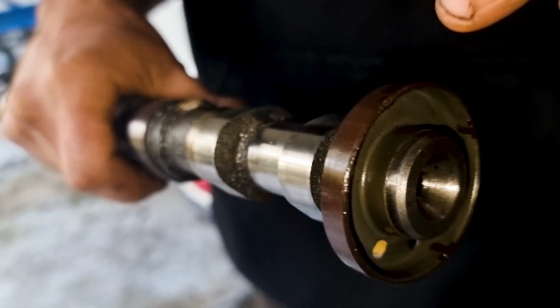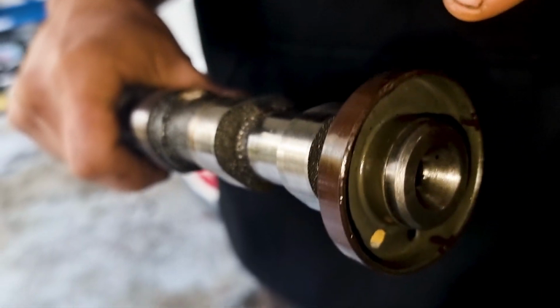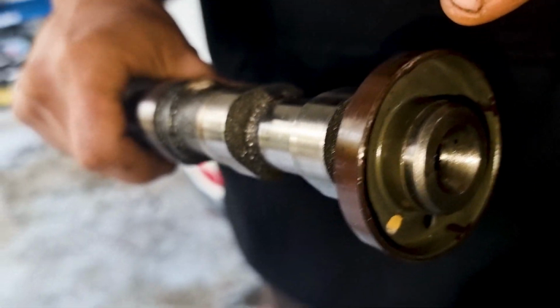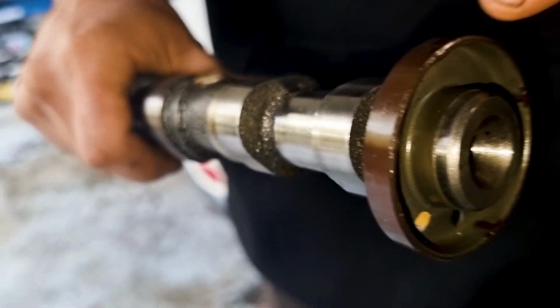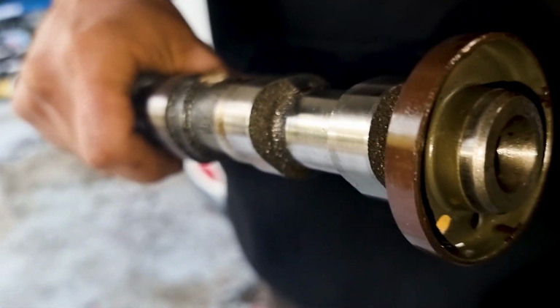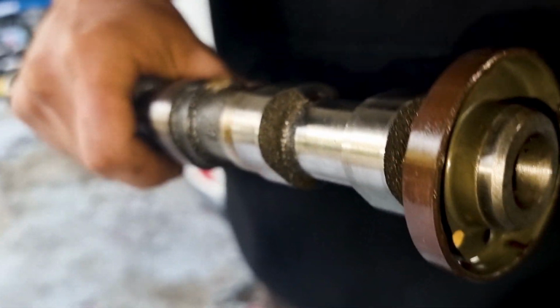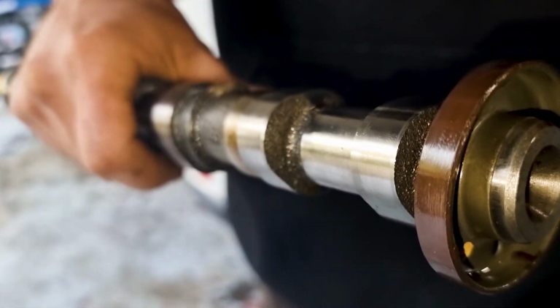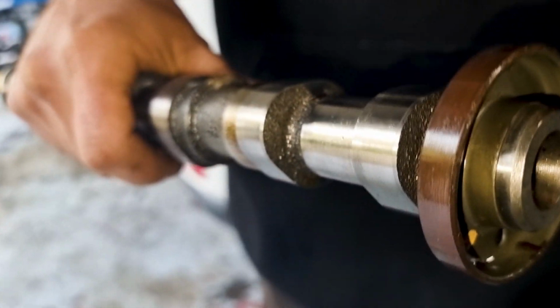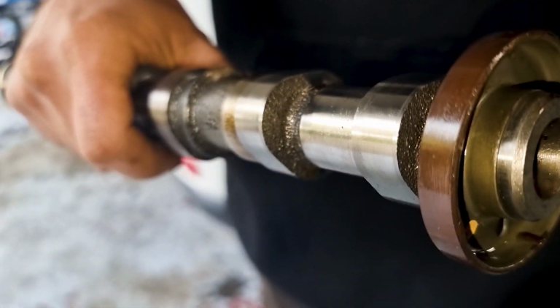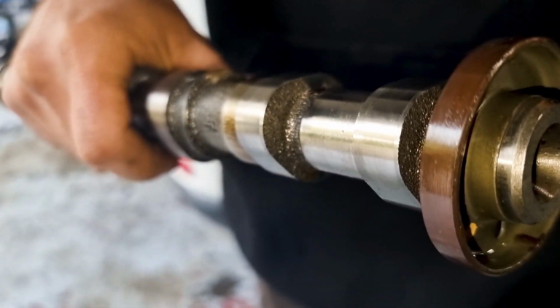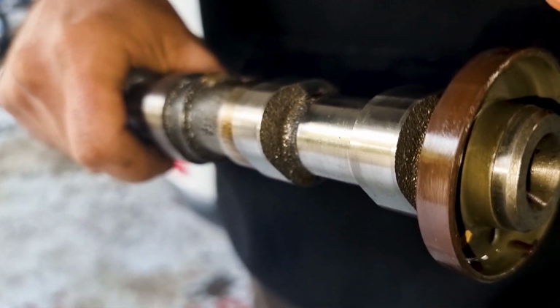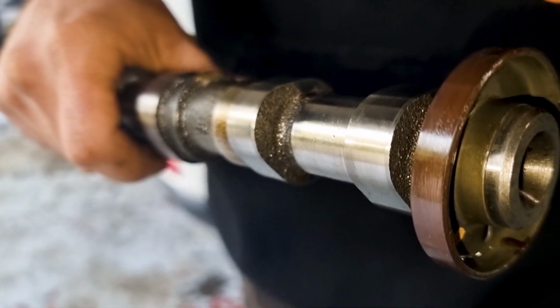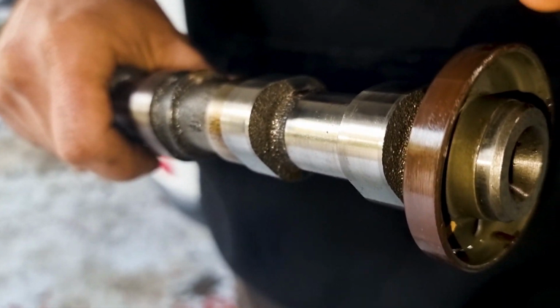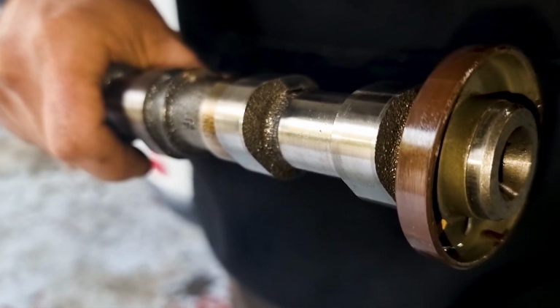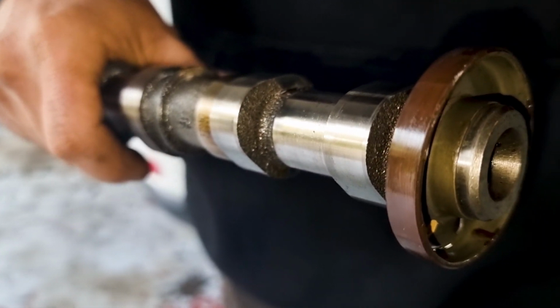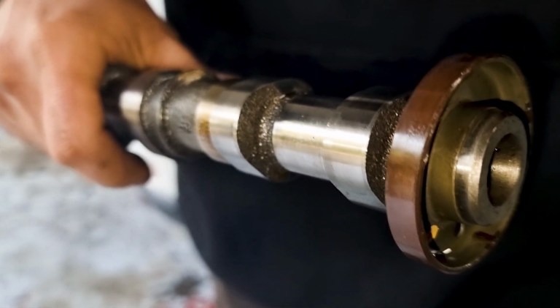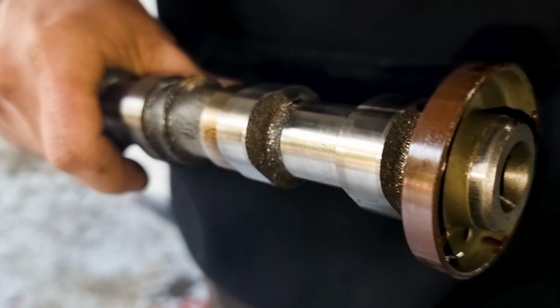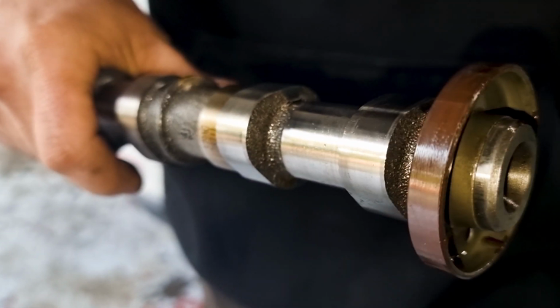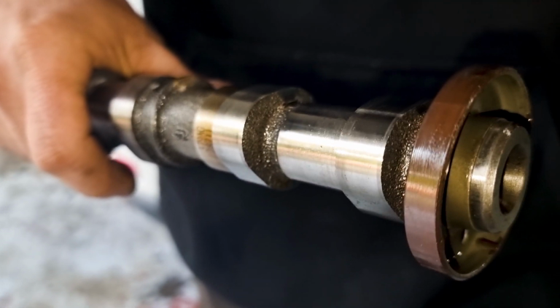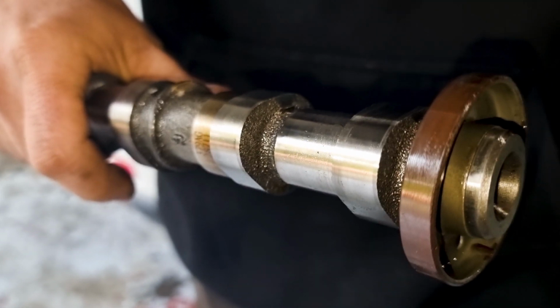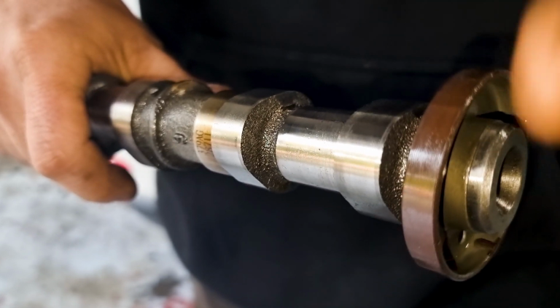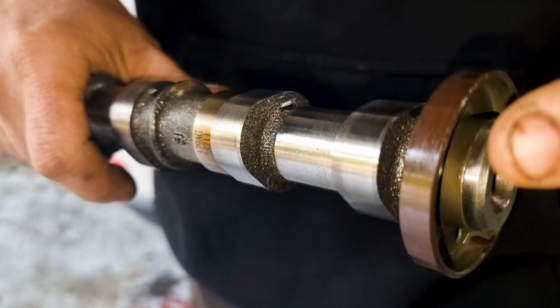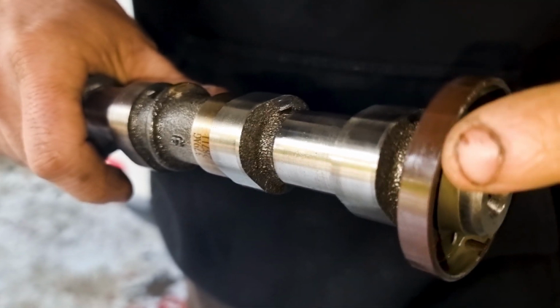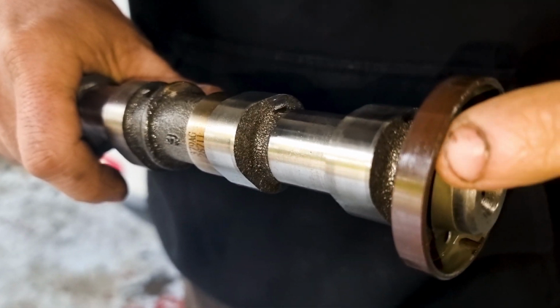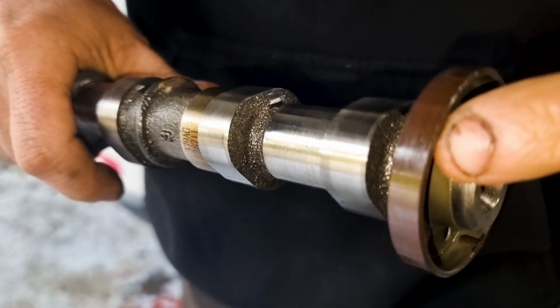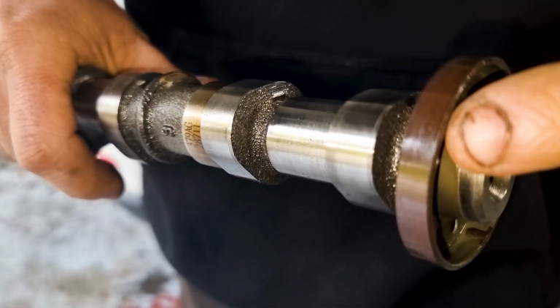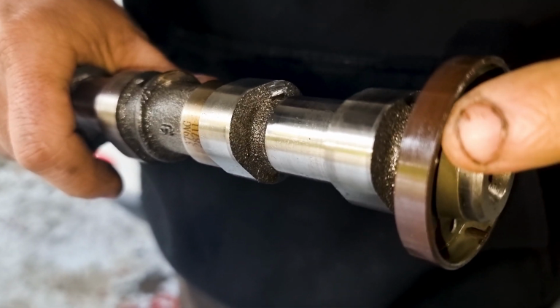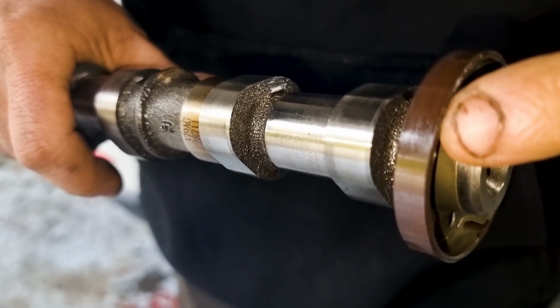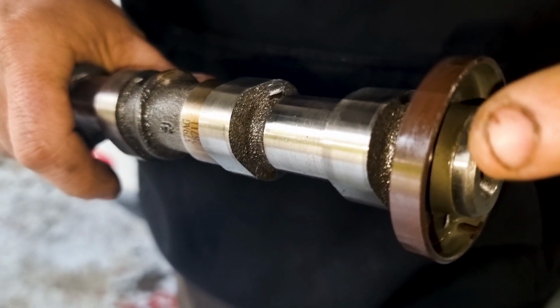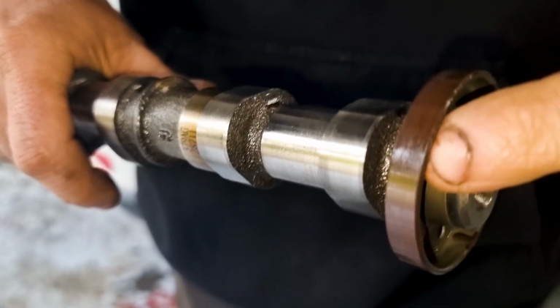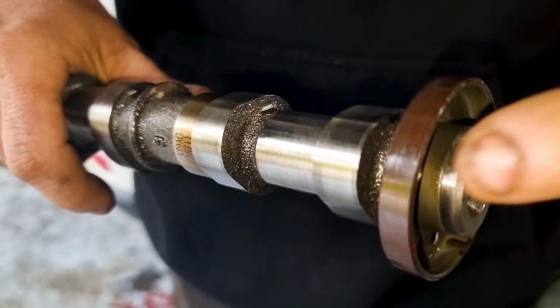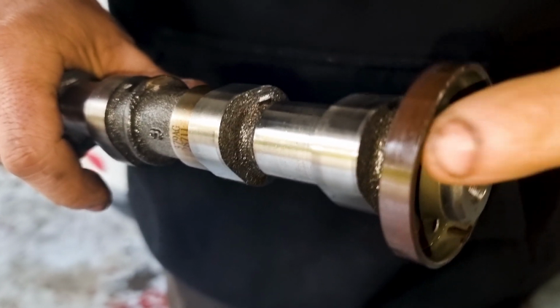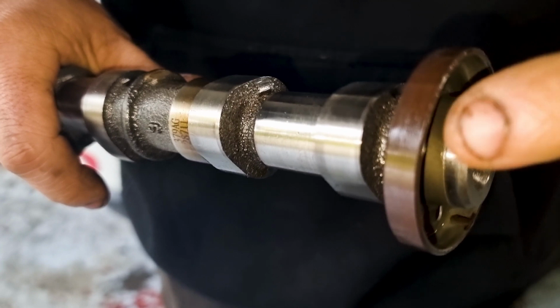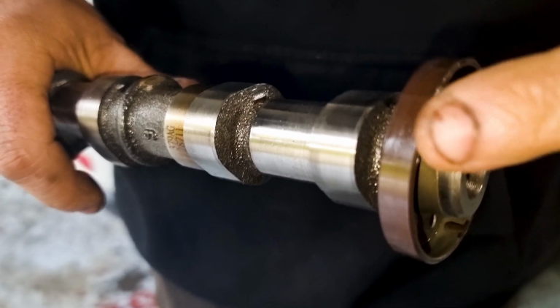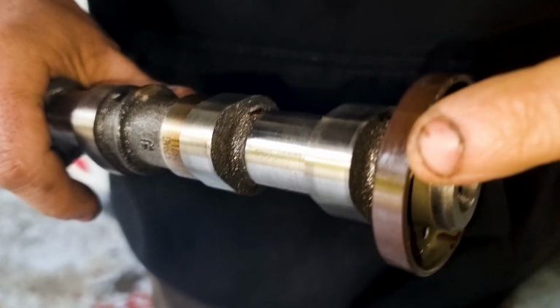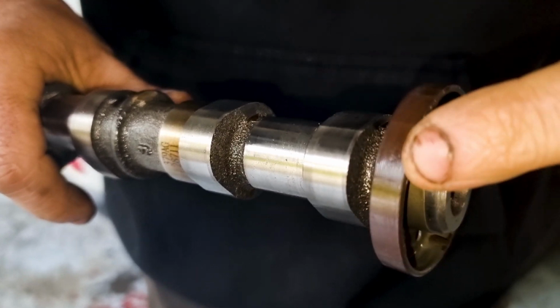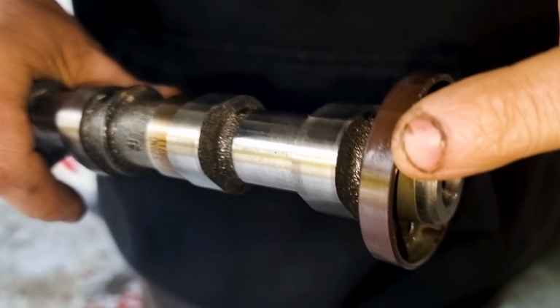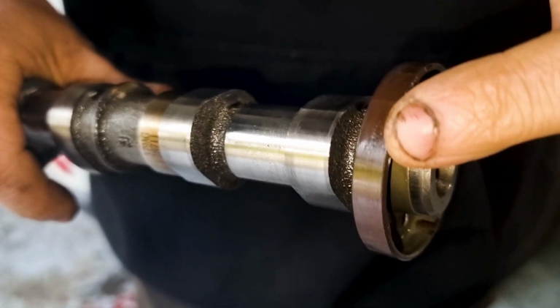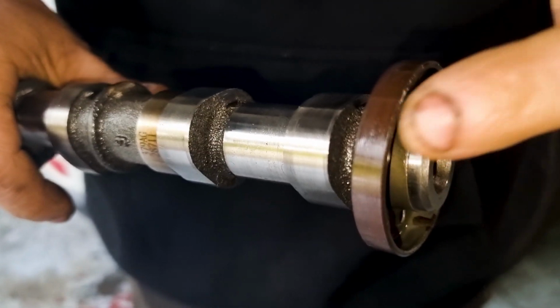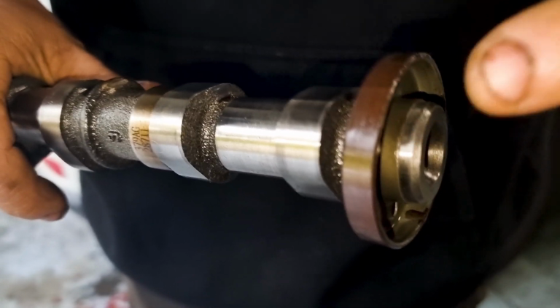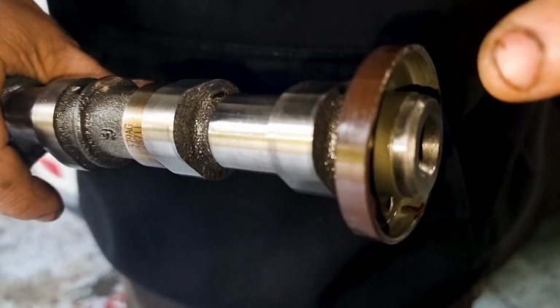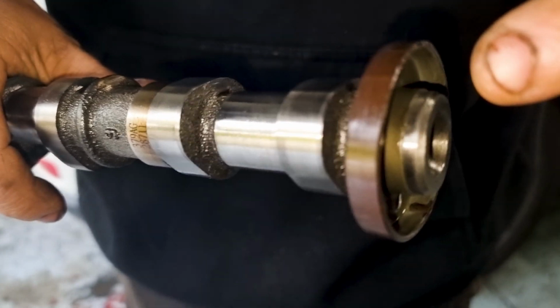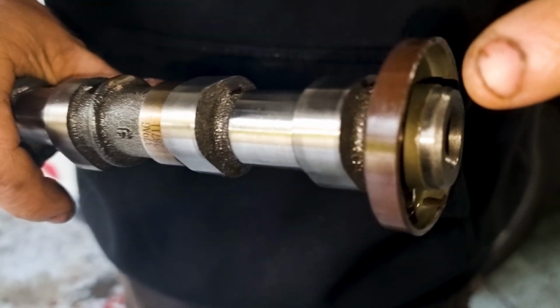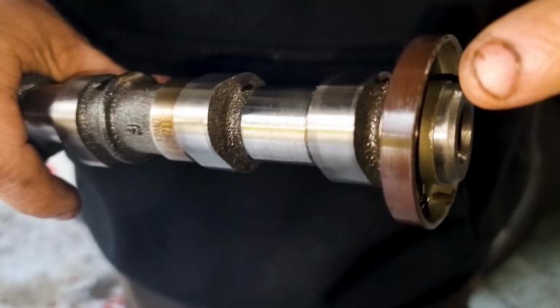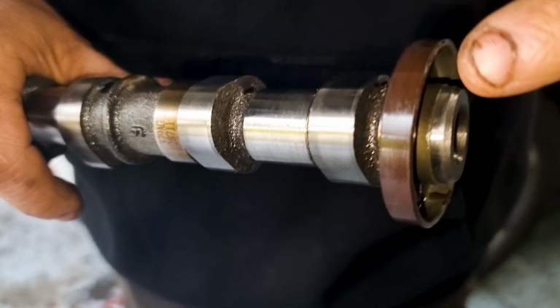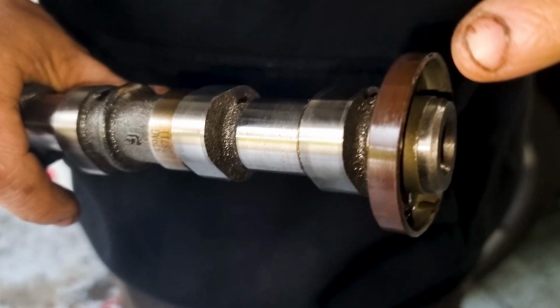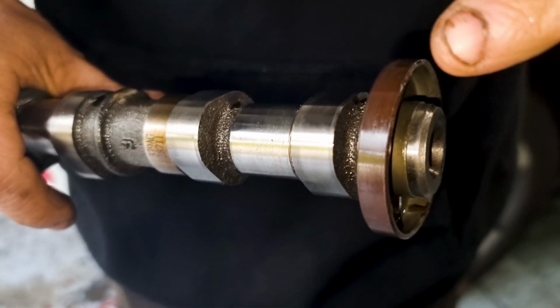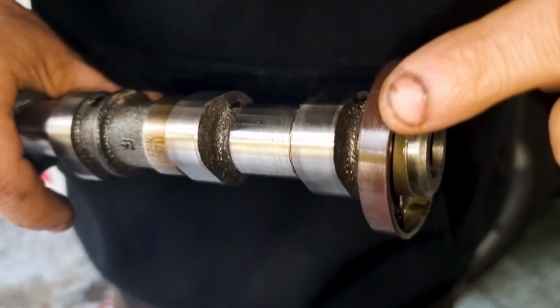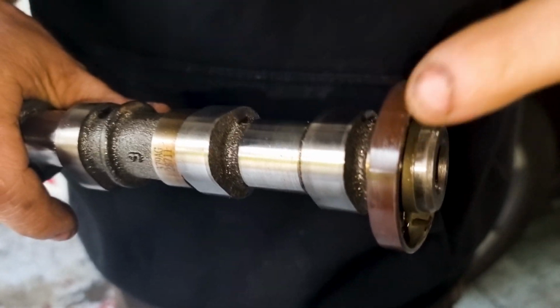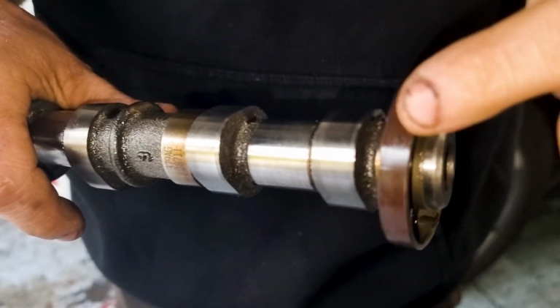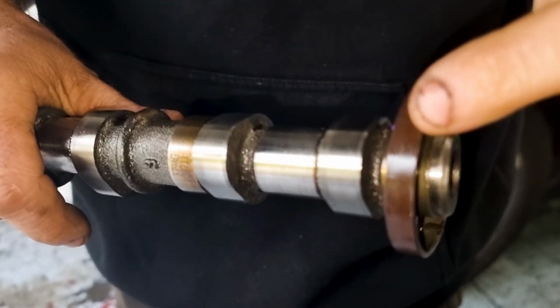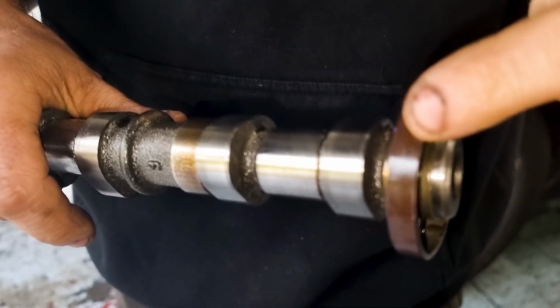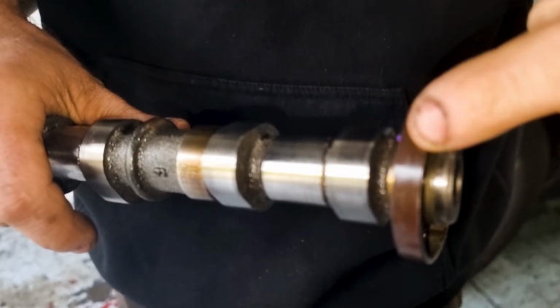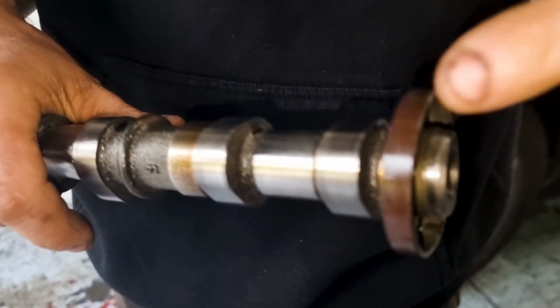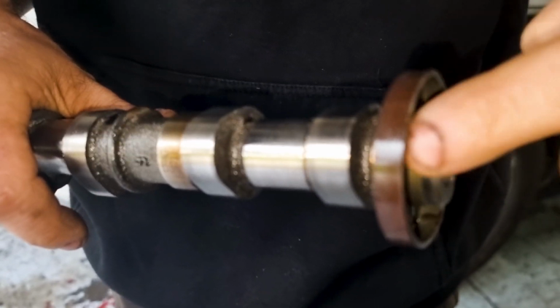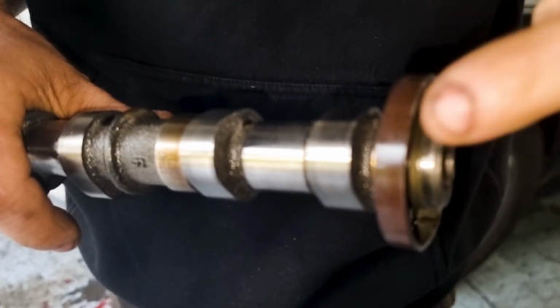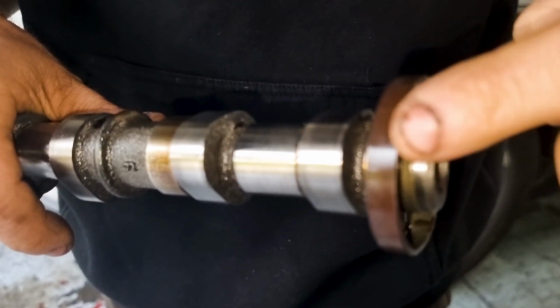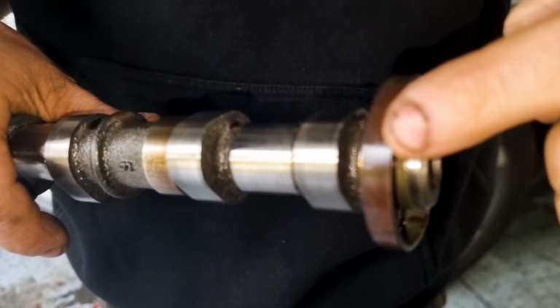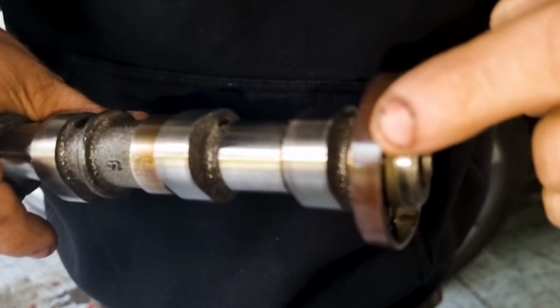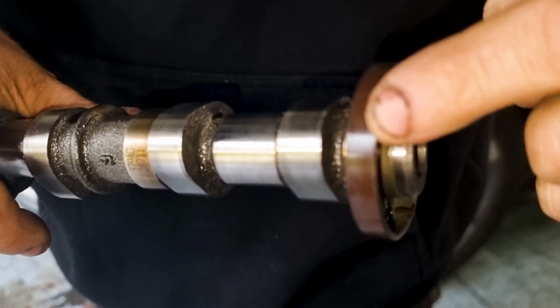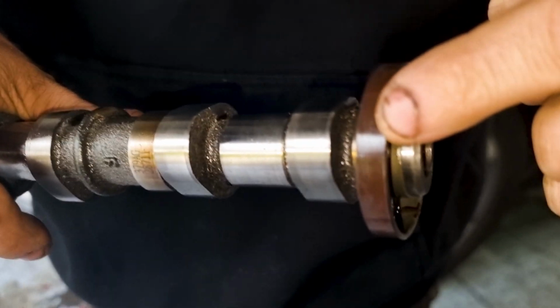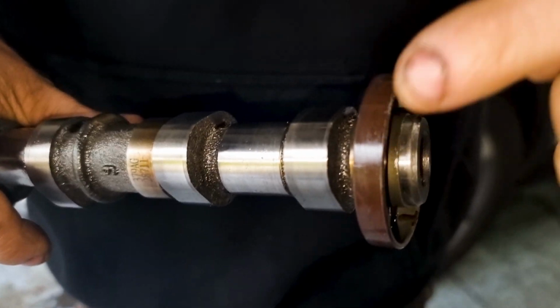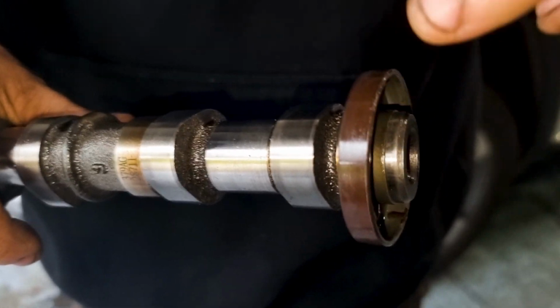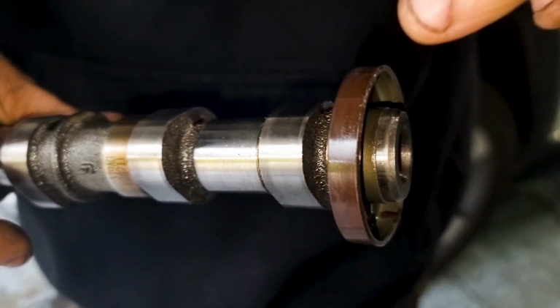We have experienced a few times now these come damaged in the packaging. So if you get one that's damaged, return it straight away.